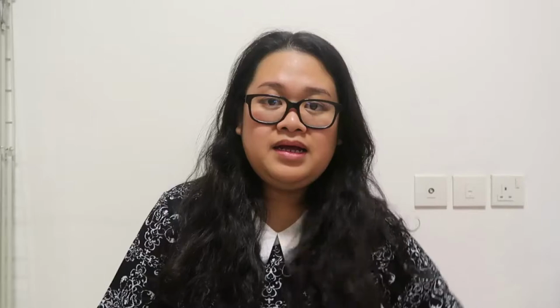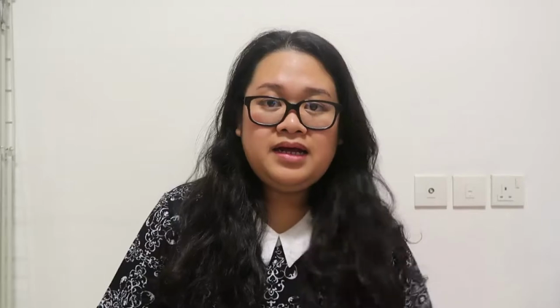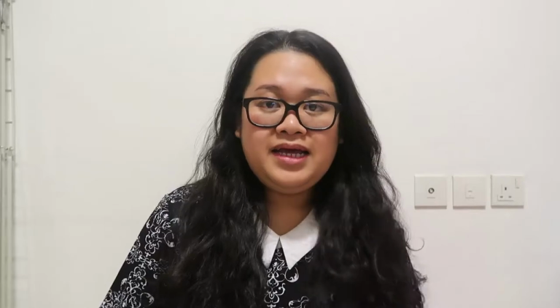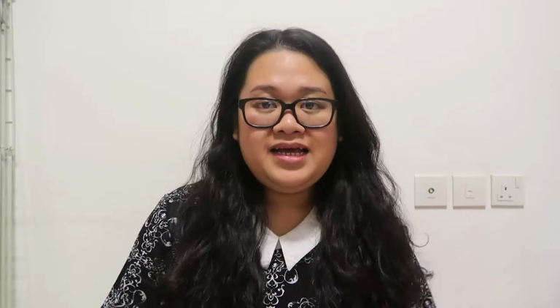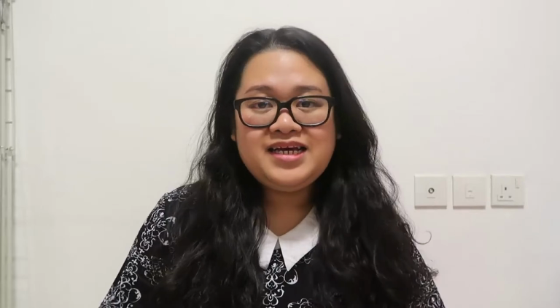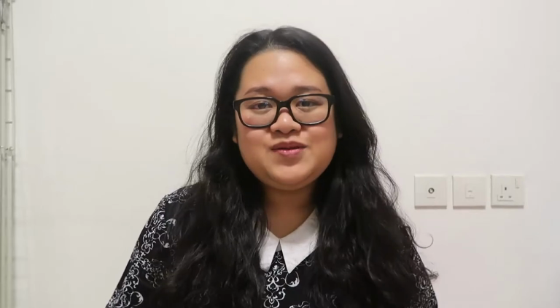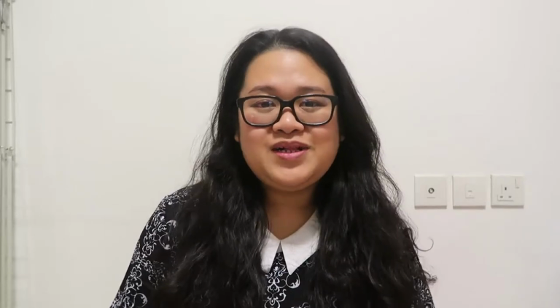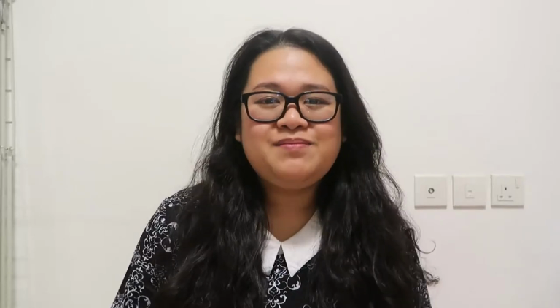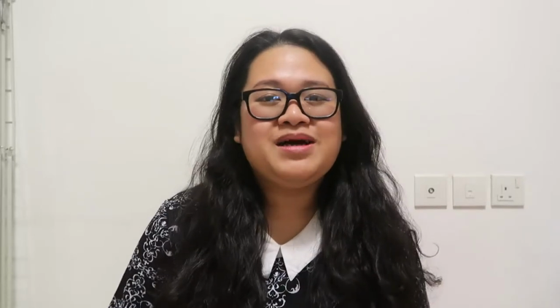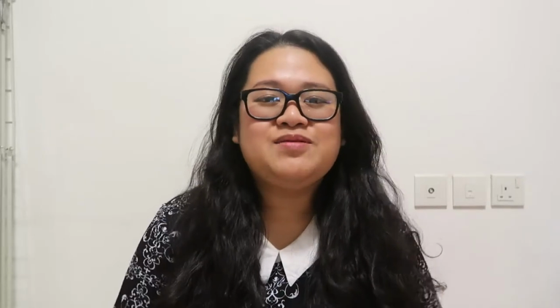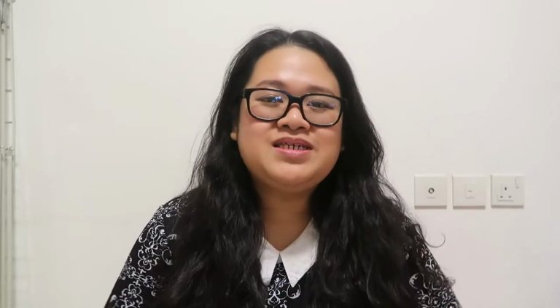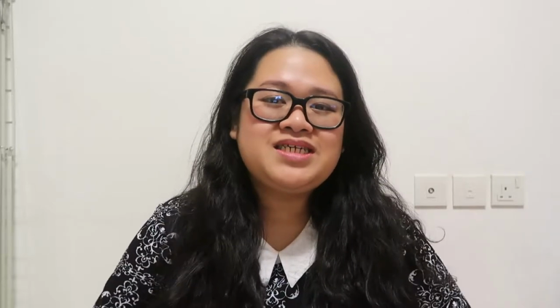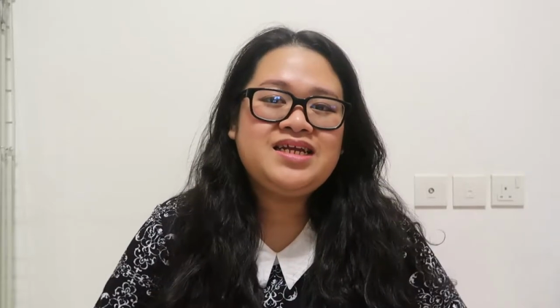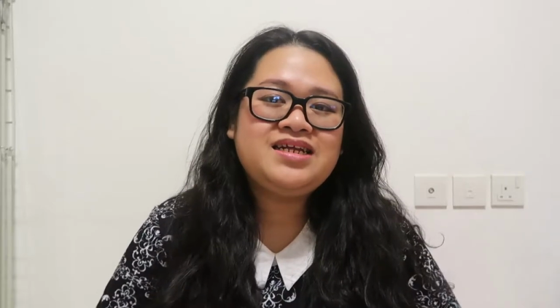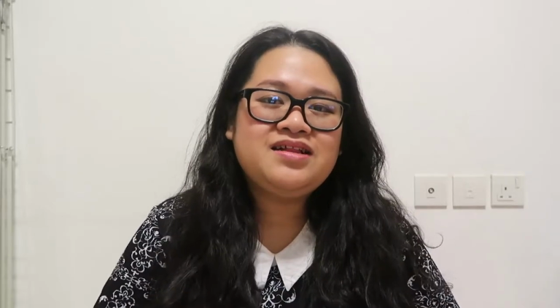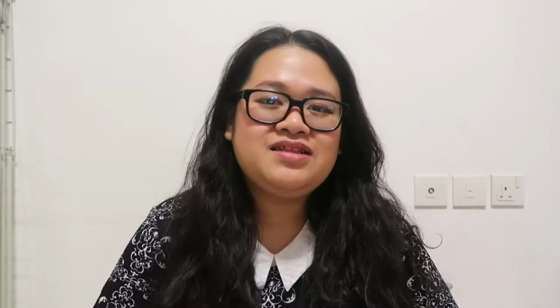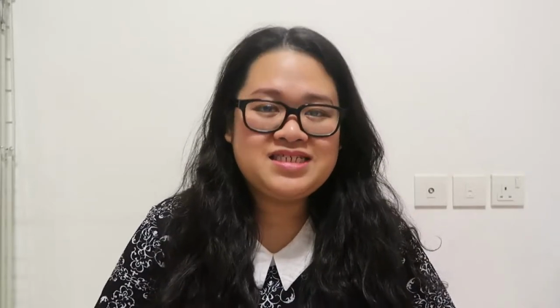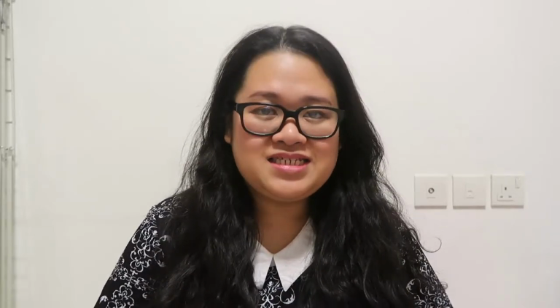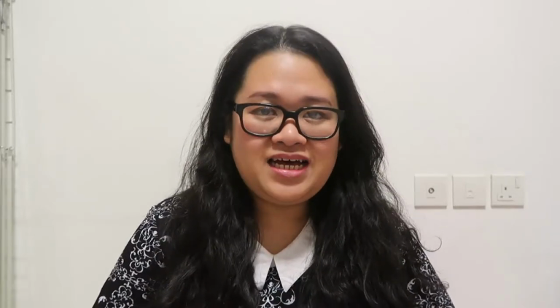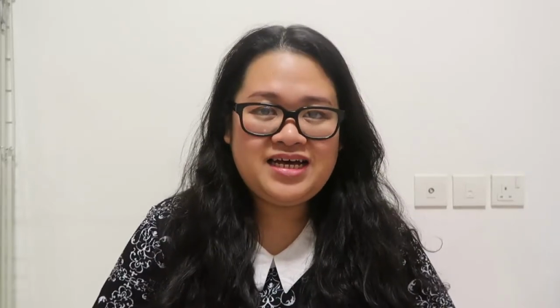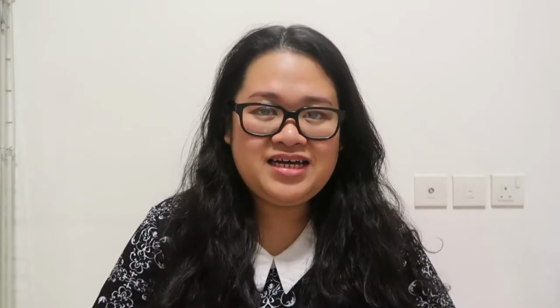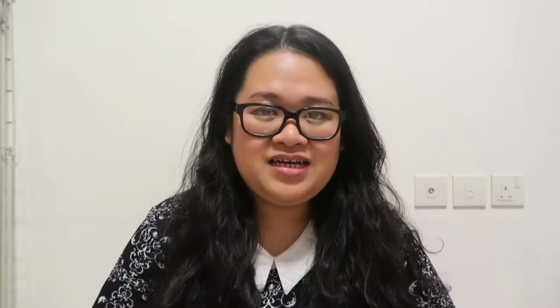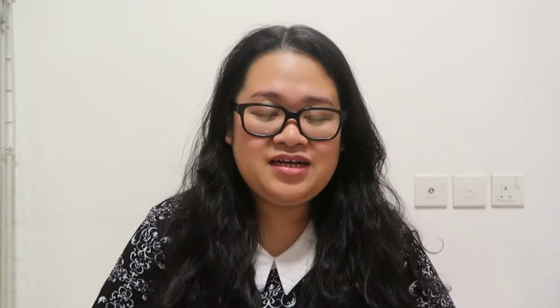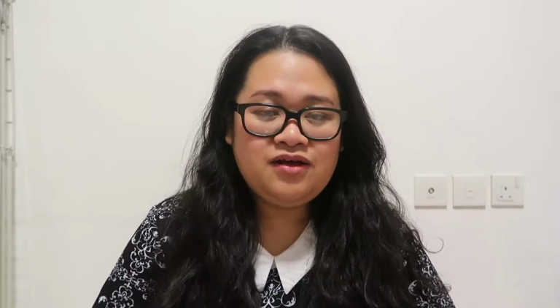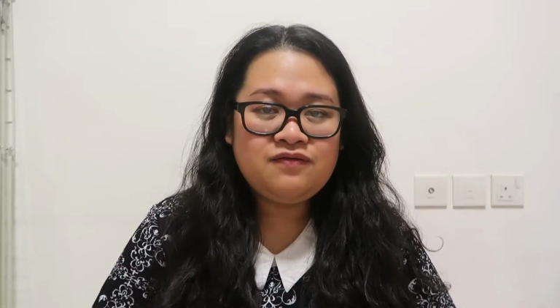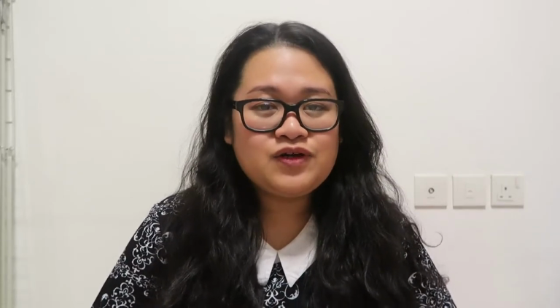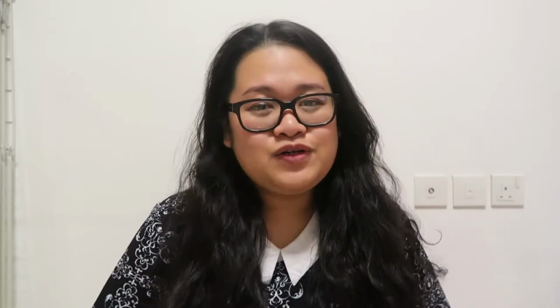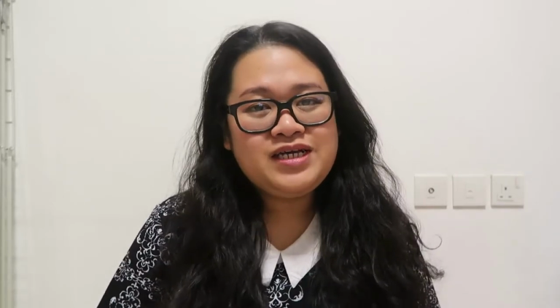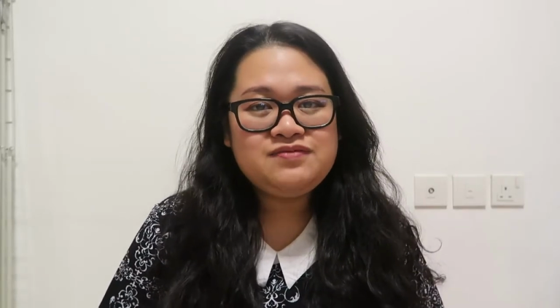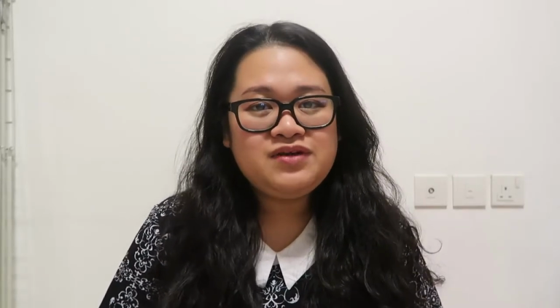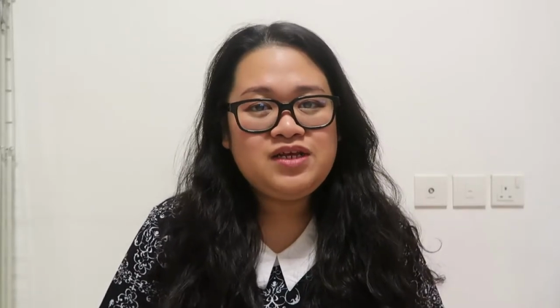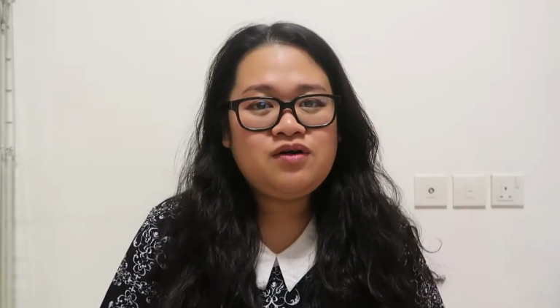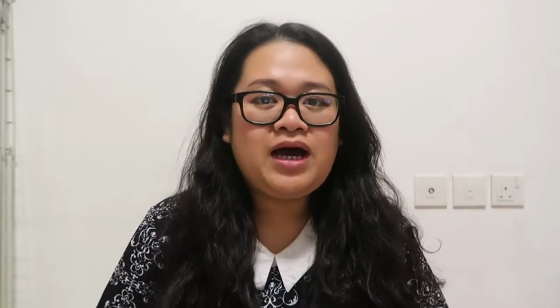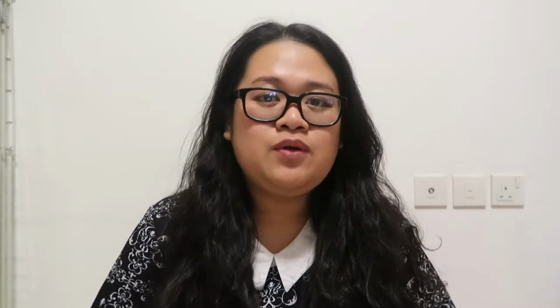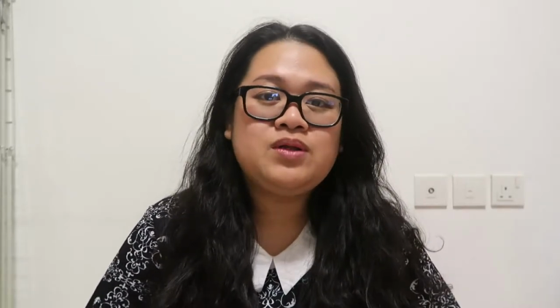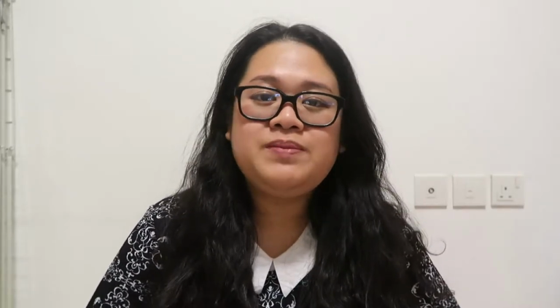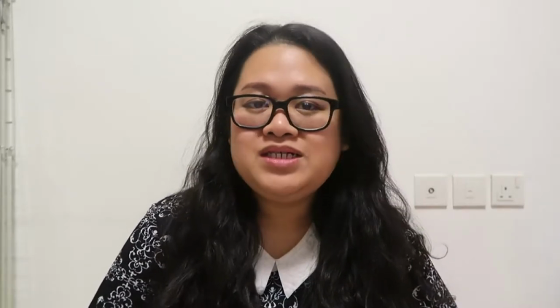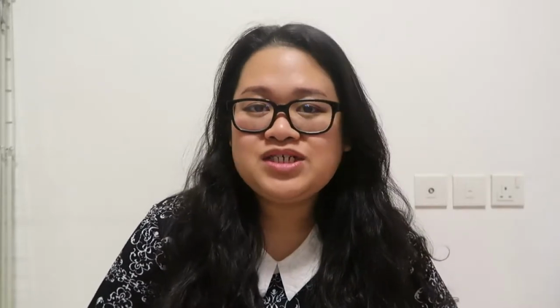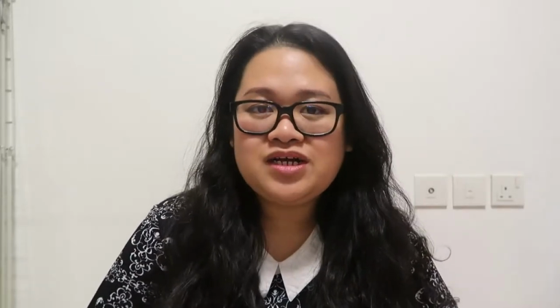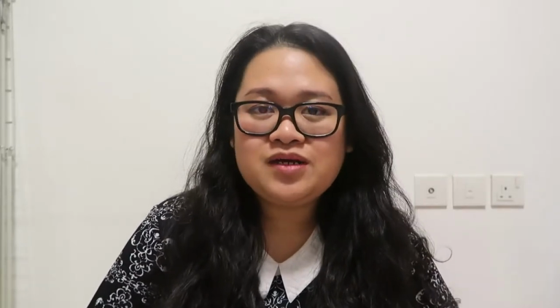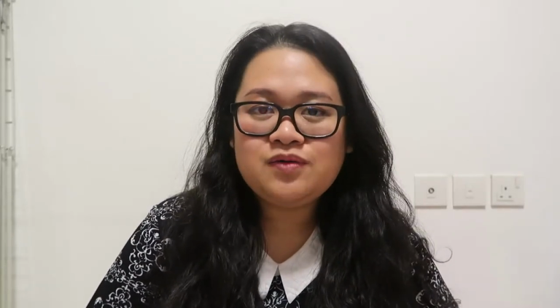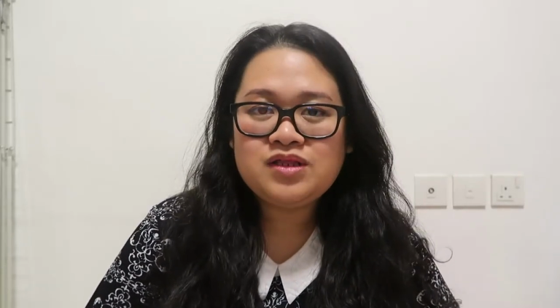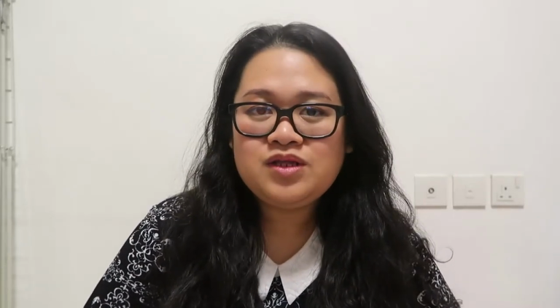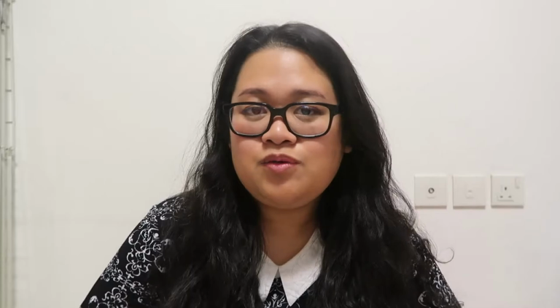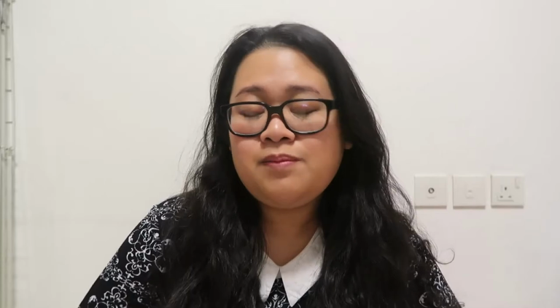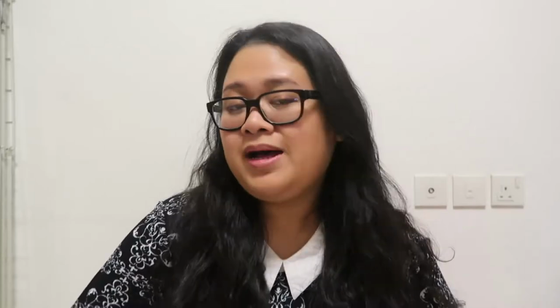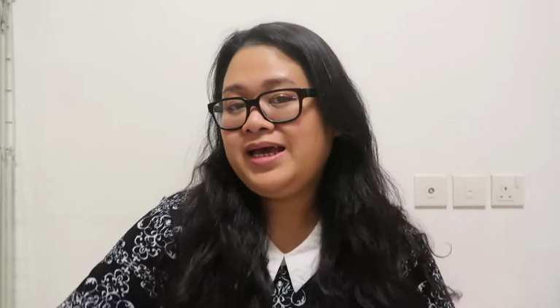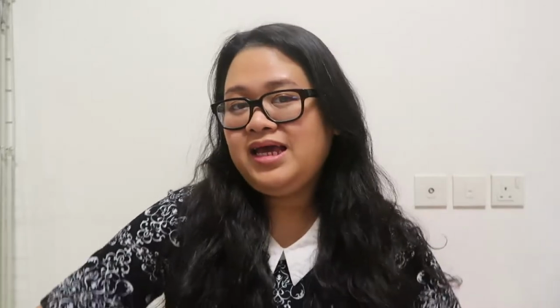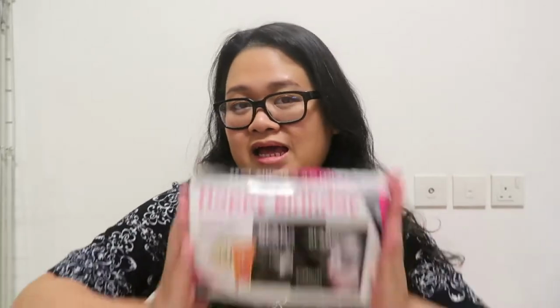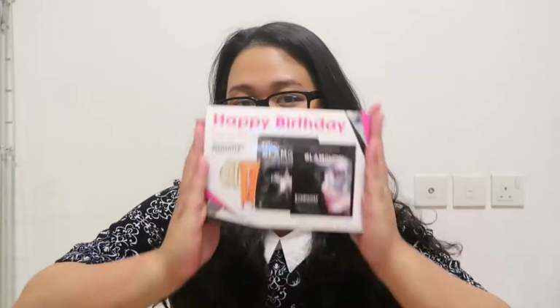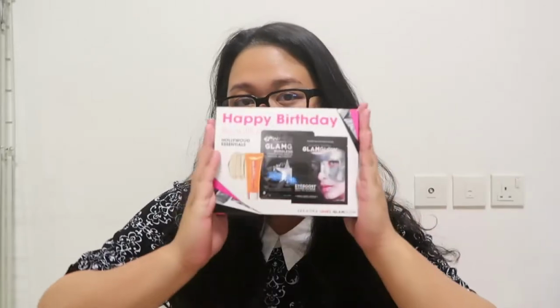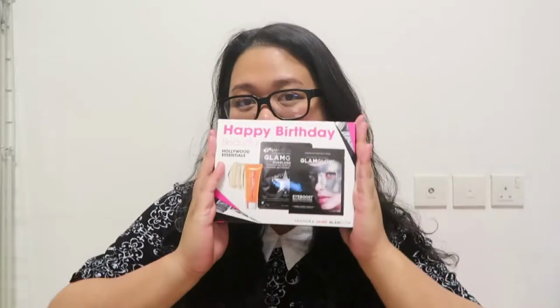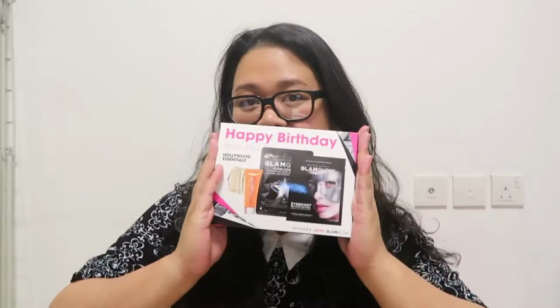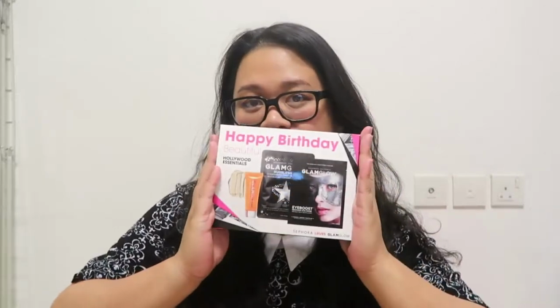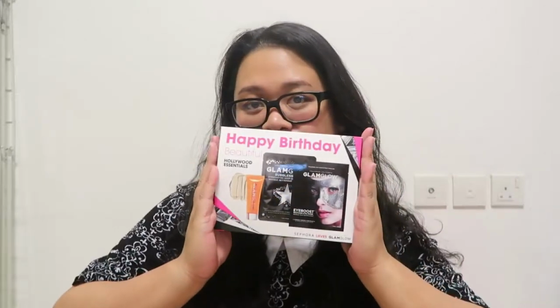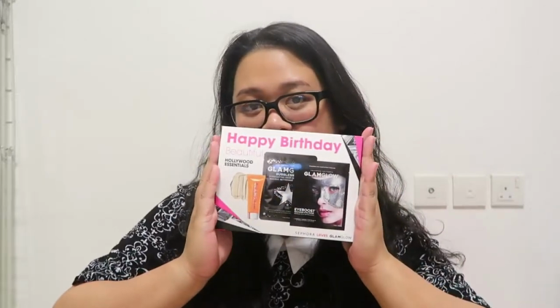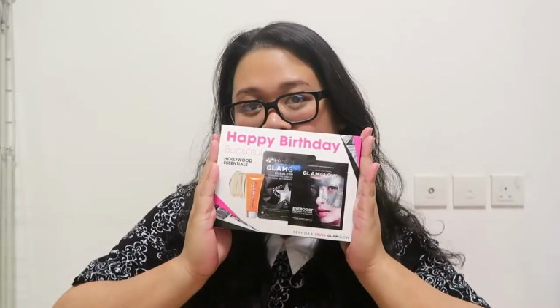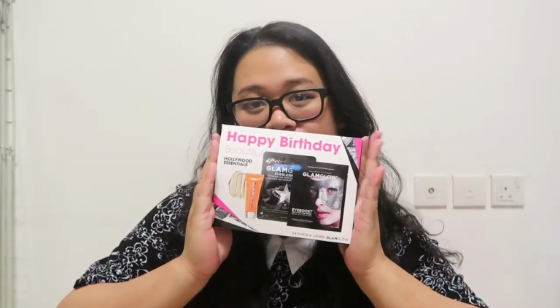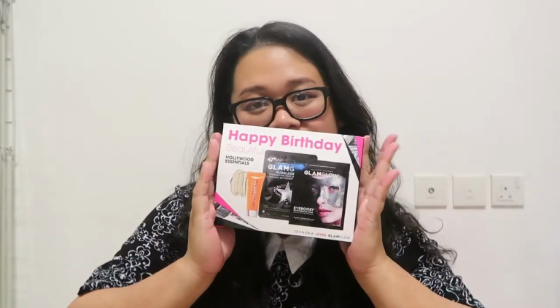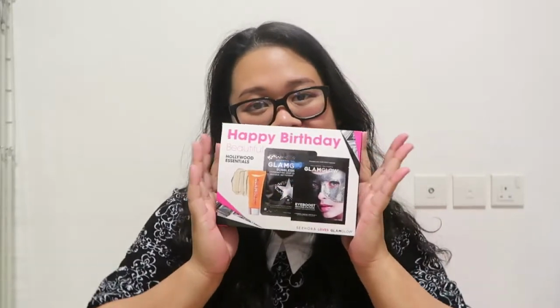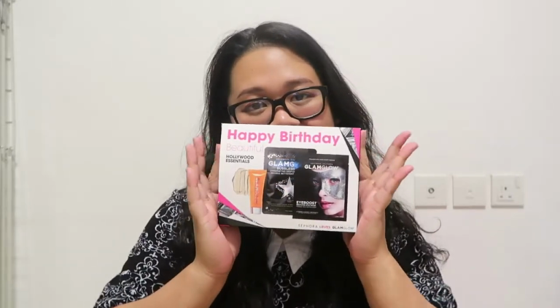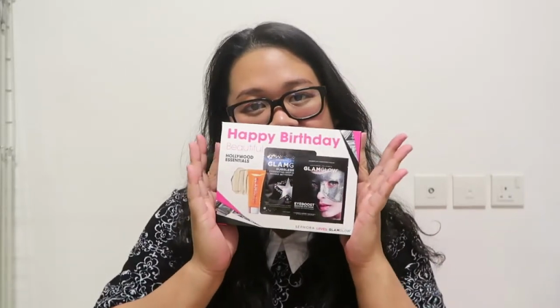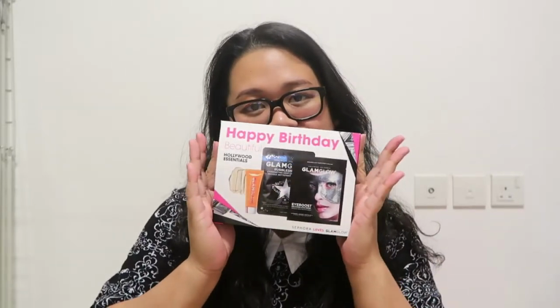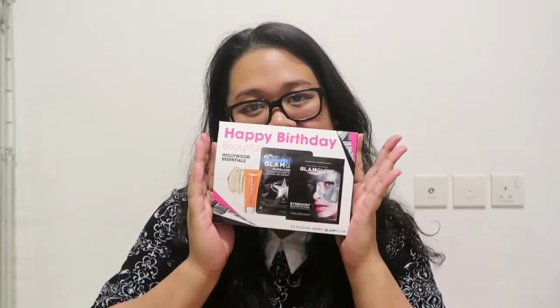Hey guys! Welcome back to my channel. This is Aya. For today's video, I will be sharing with you my Sephora birthday gift.